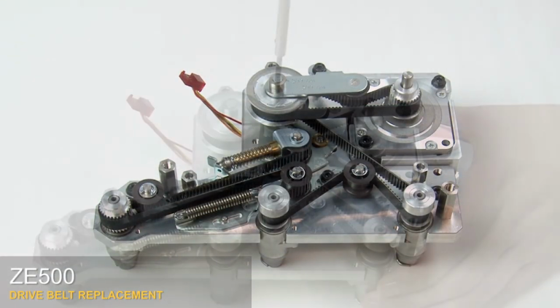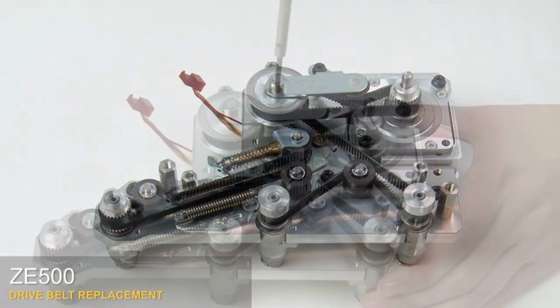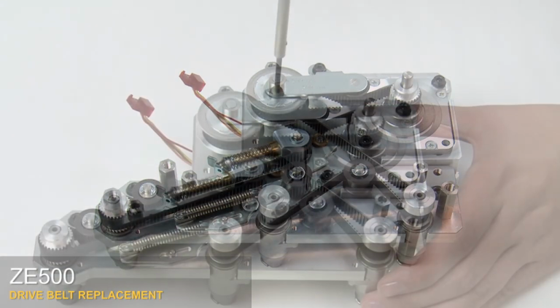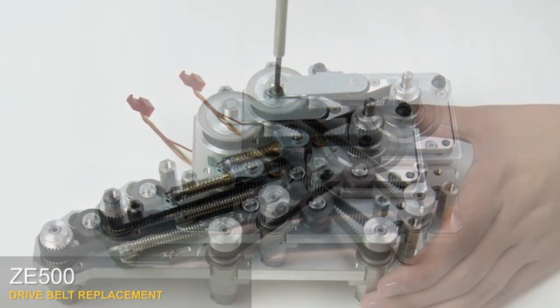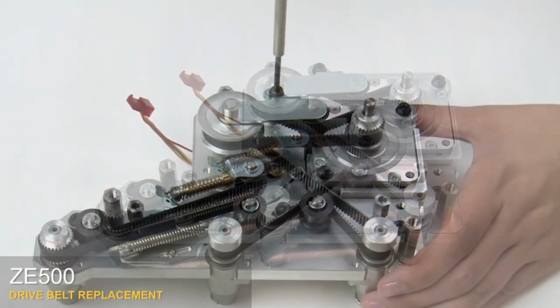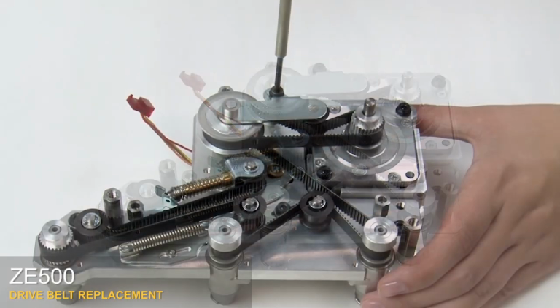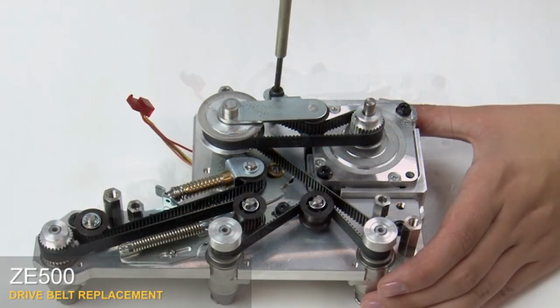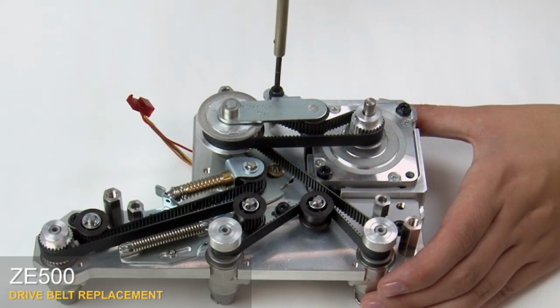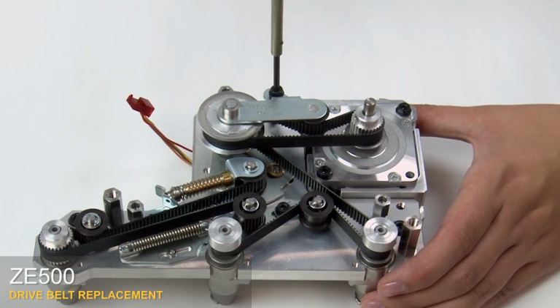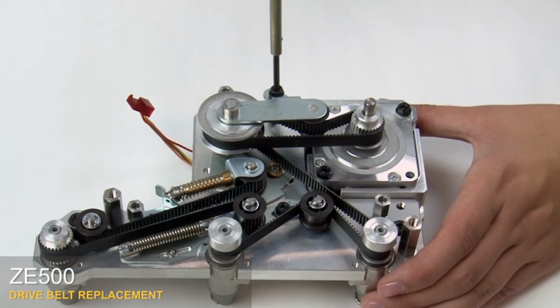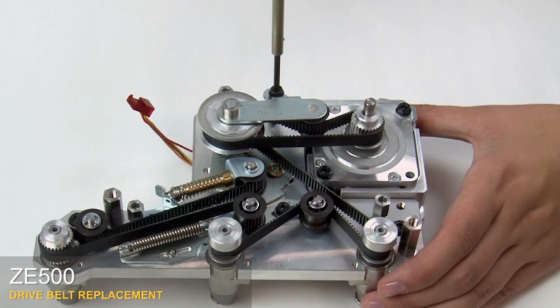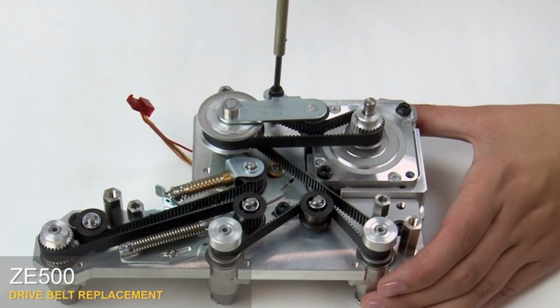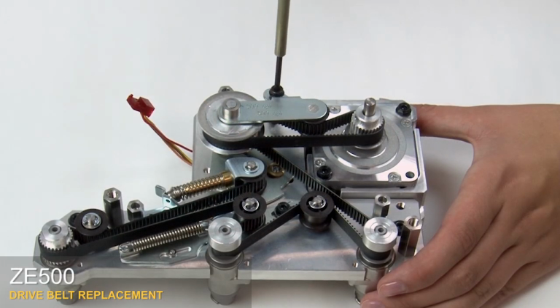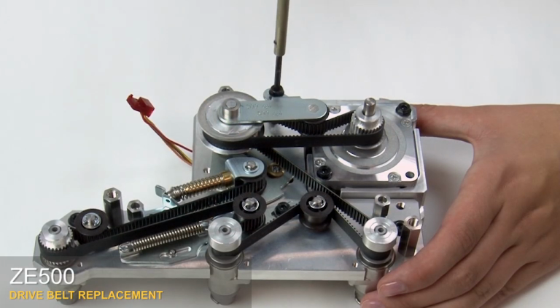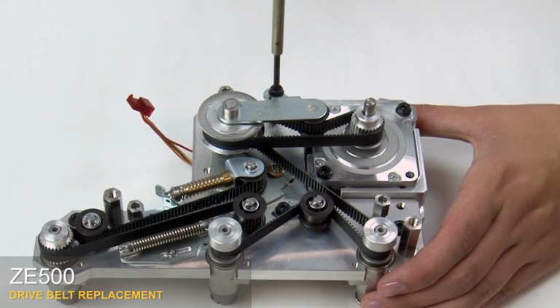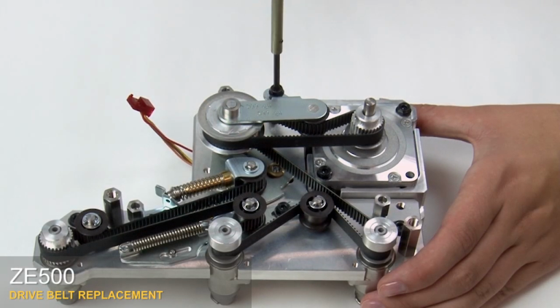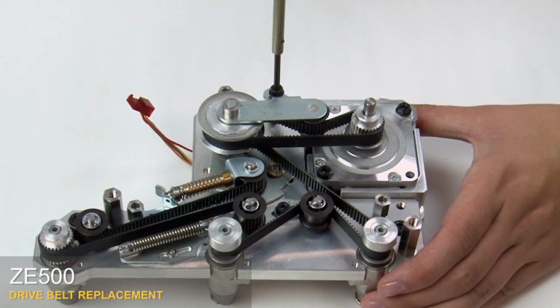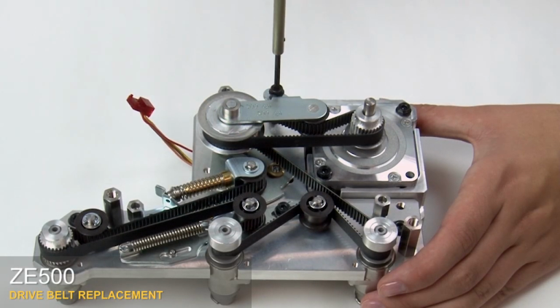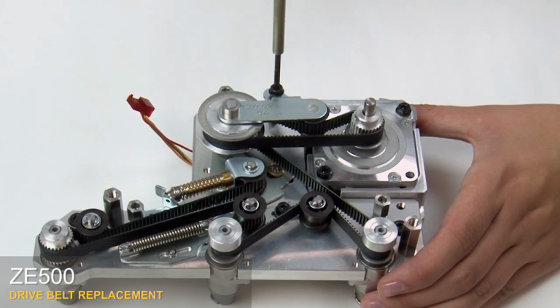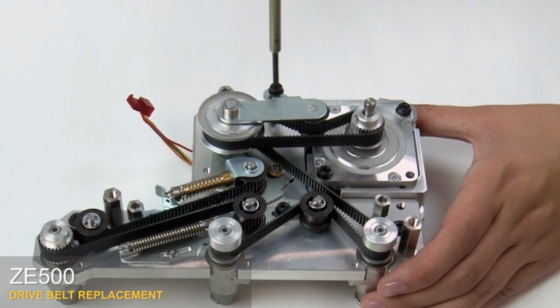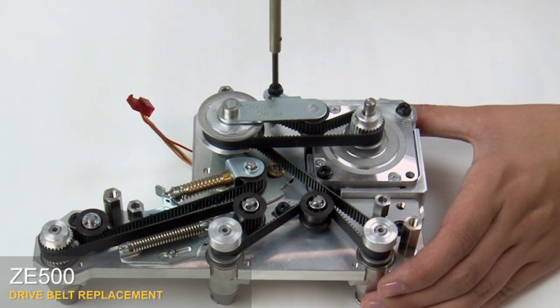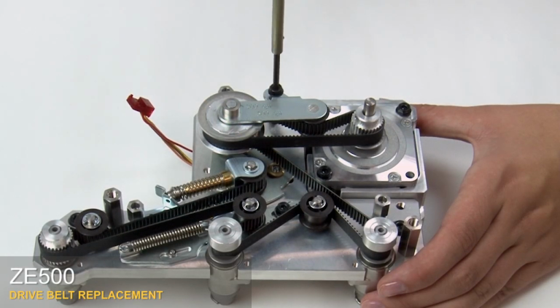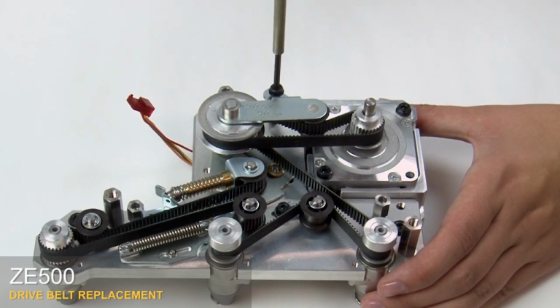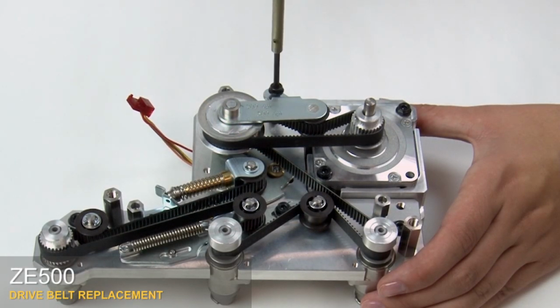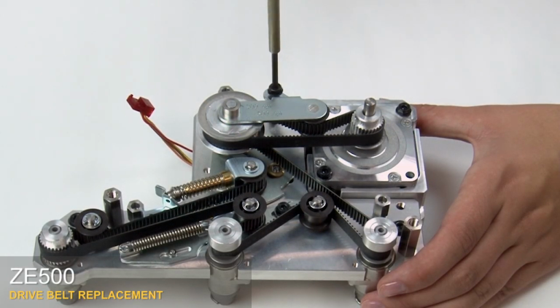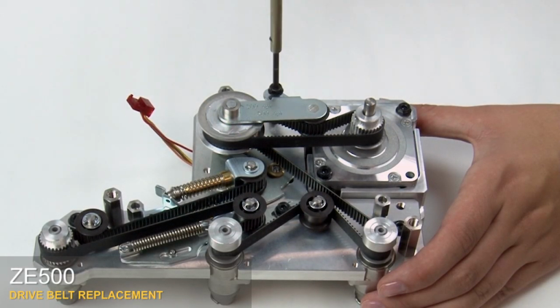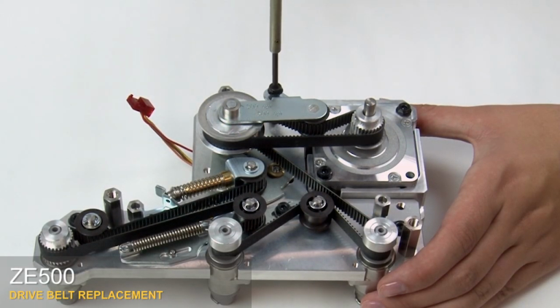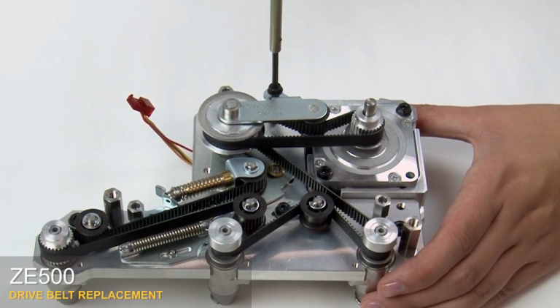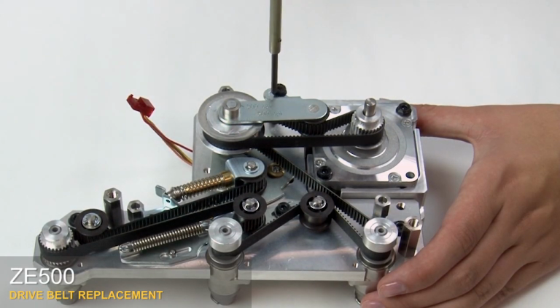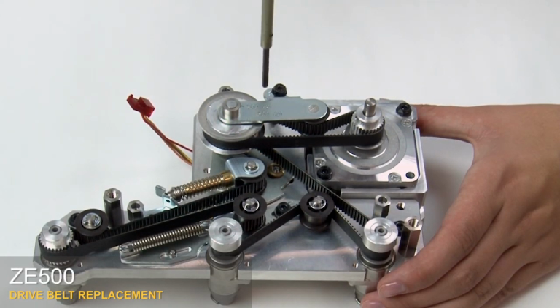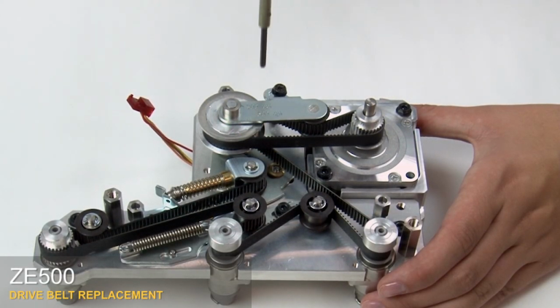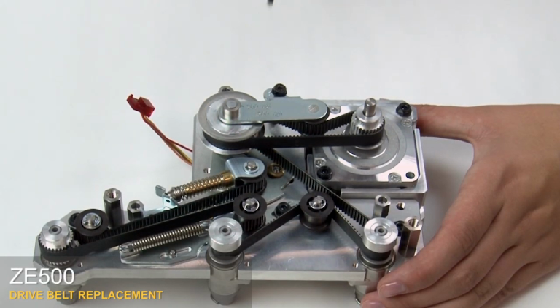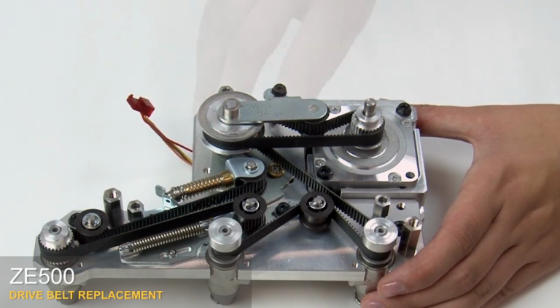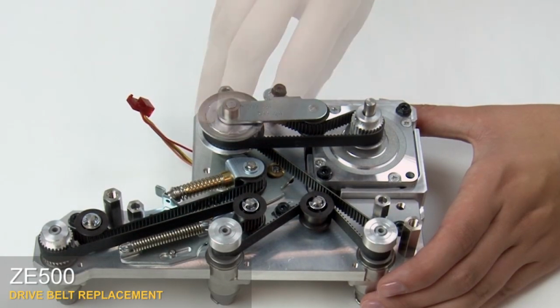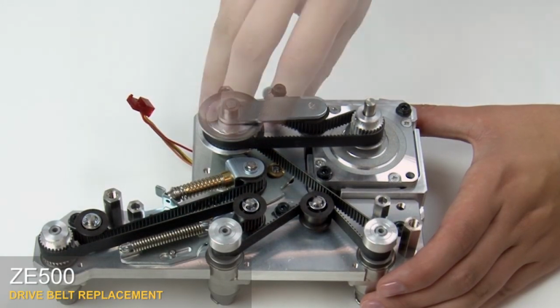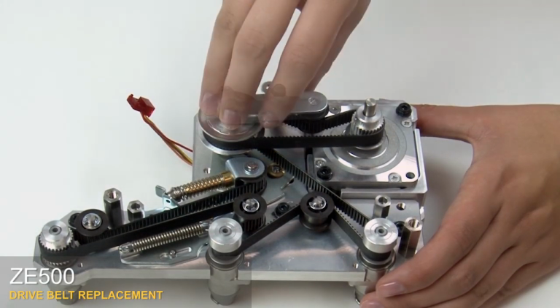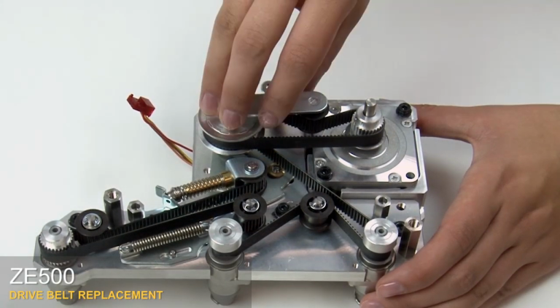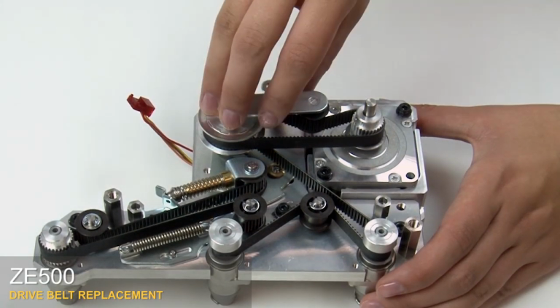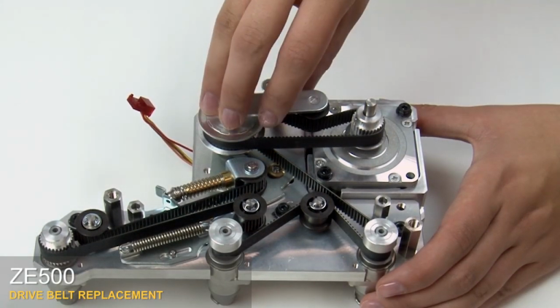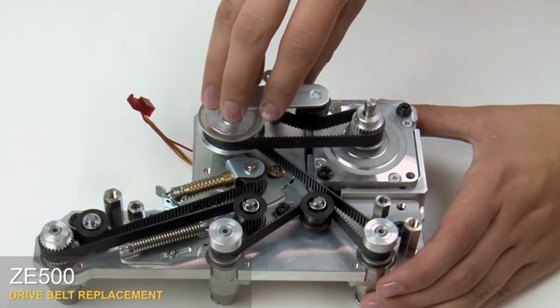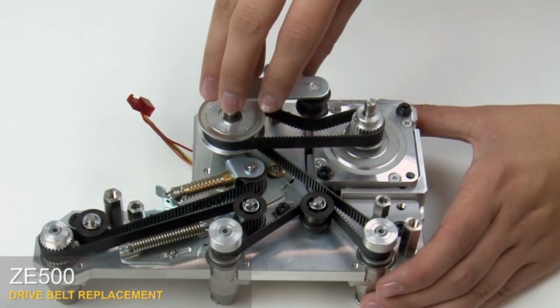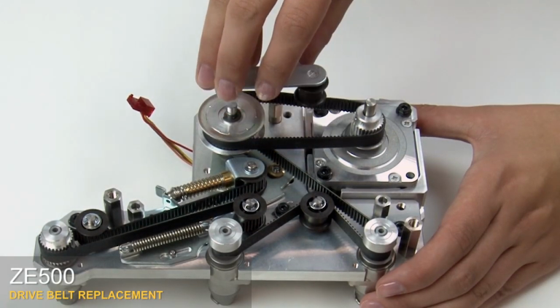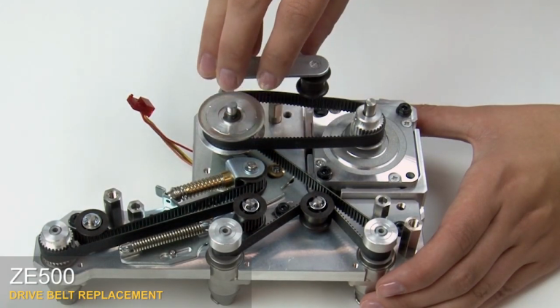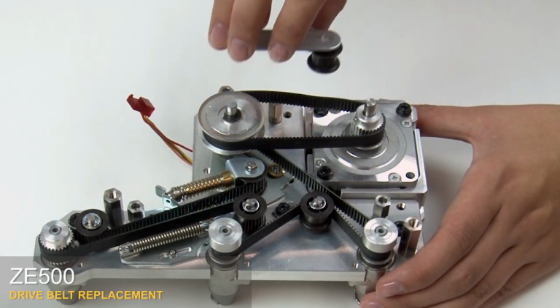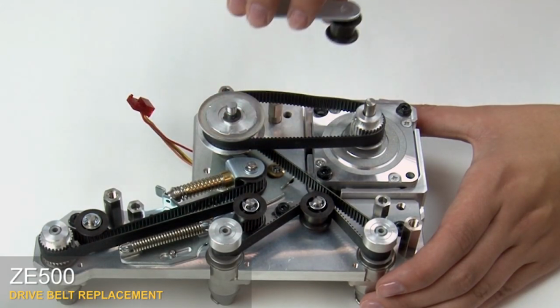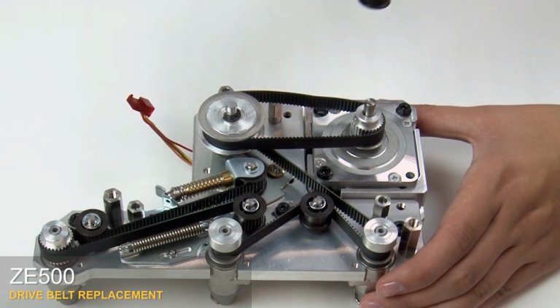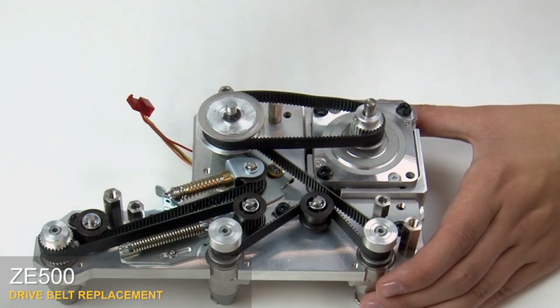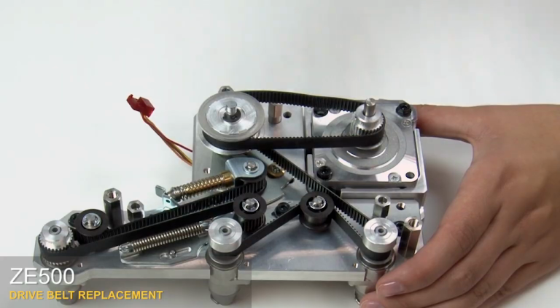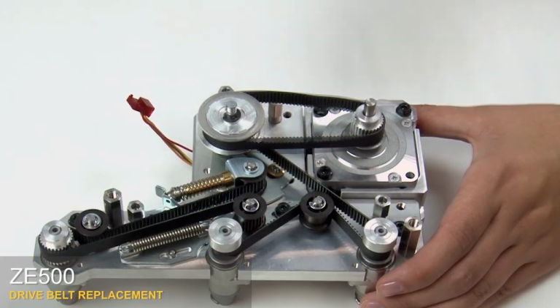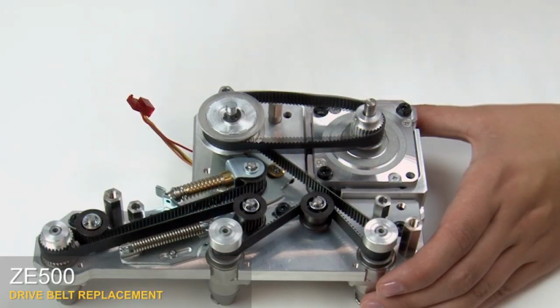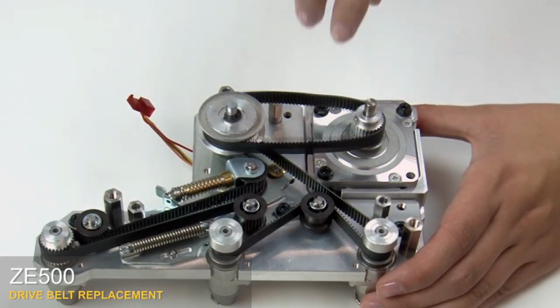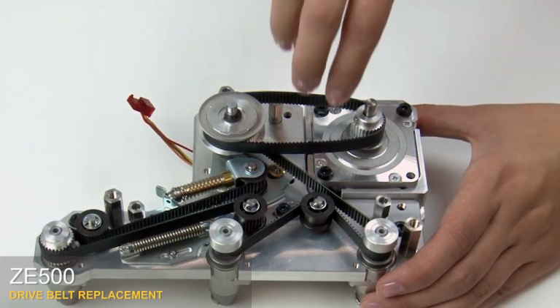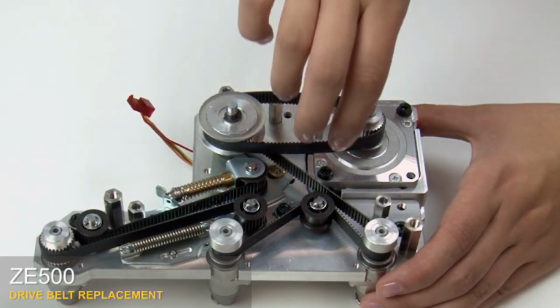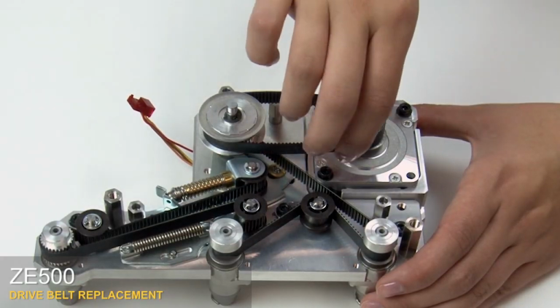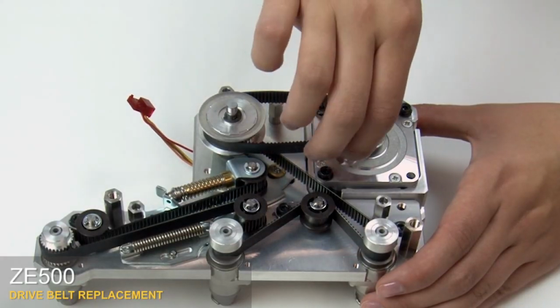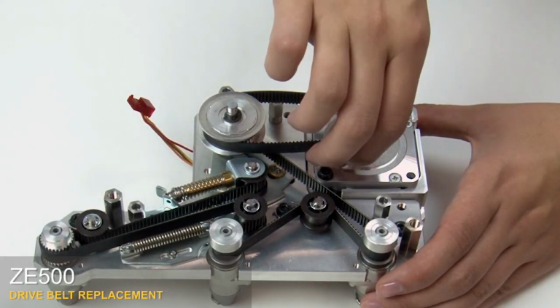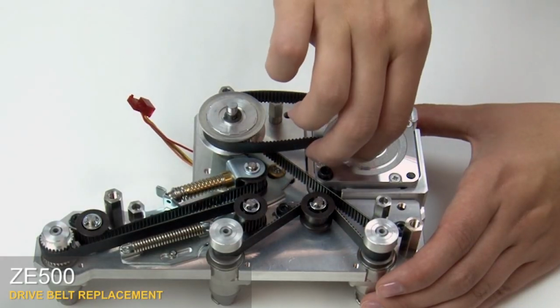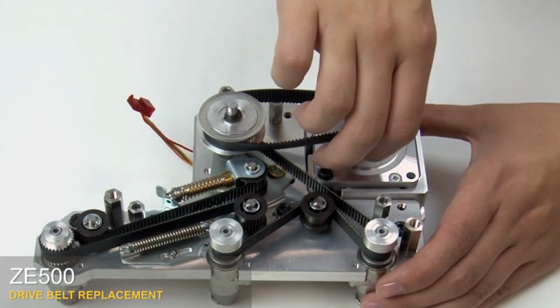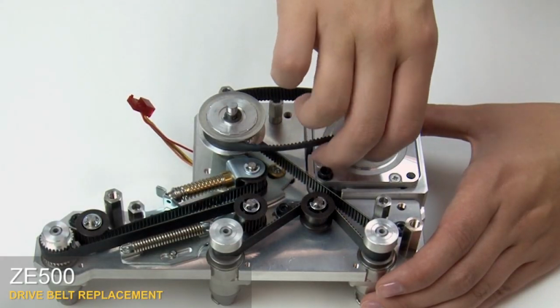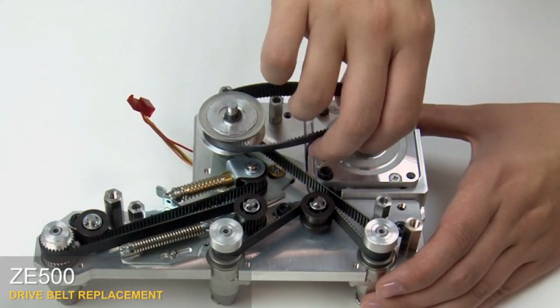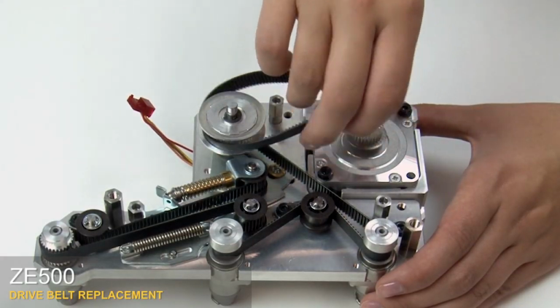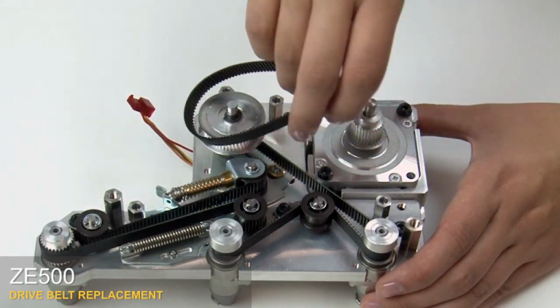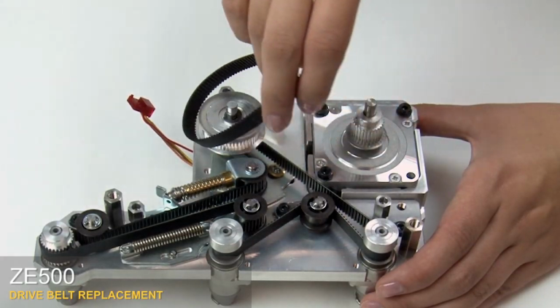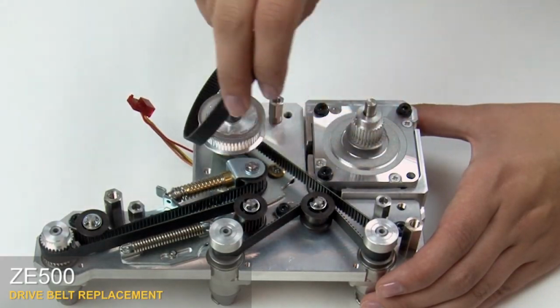Remove the mounting screw and washer in the stepper motor belt tensioner bracket. Slide the bracket assembly off. Remove the stepper motor belt.